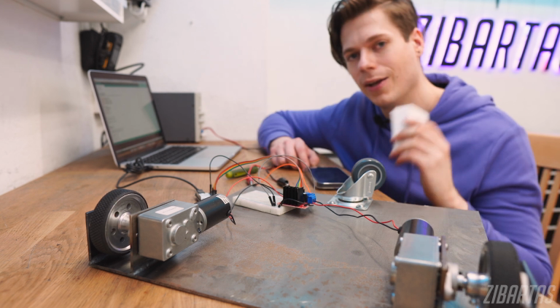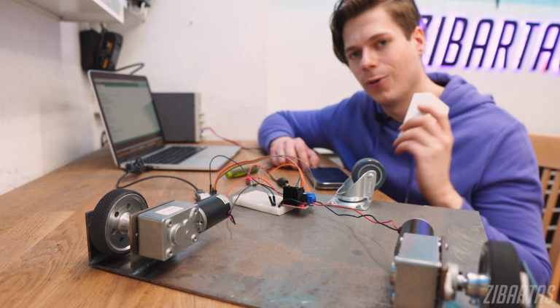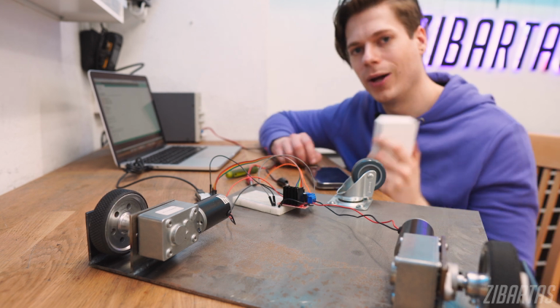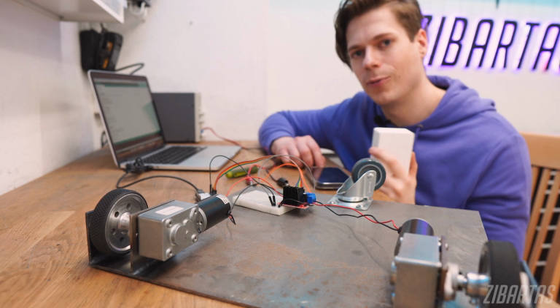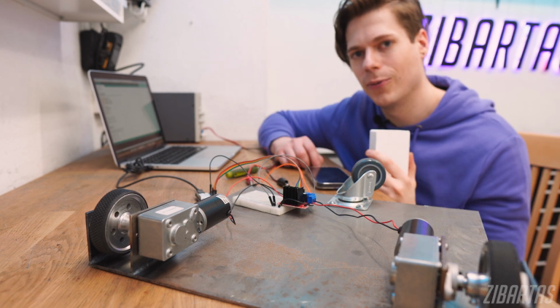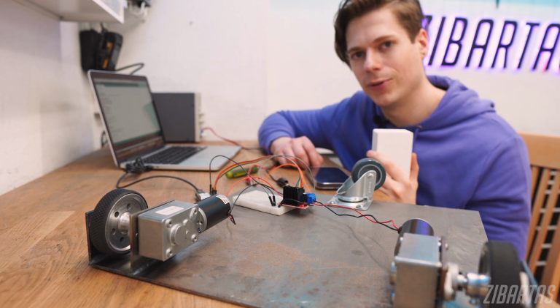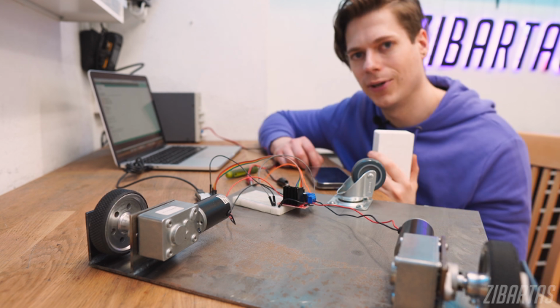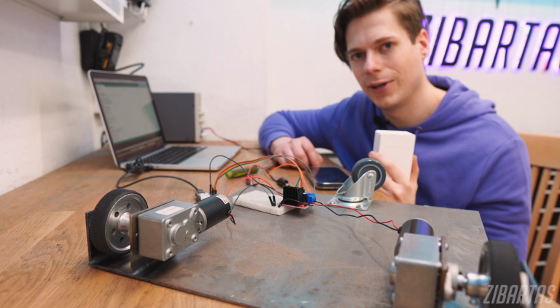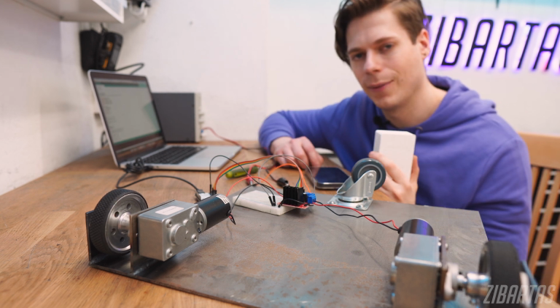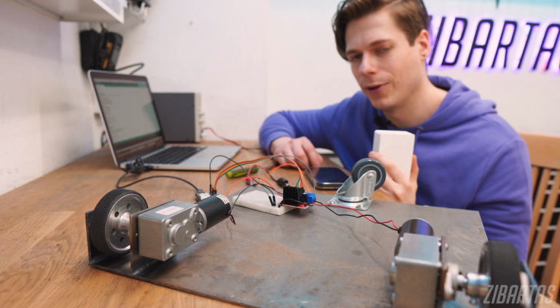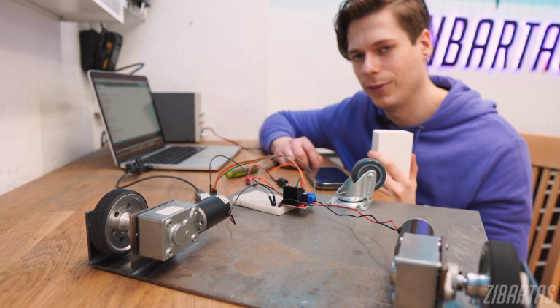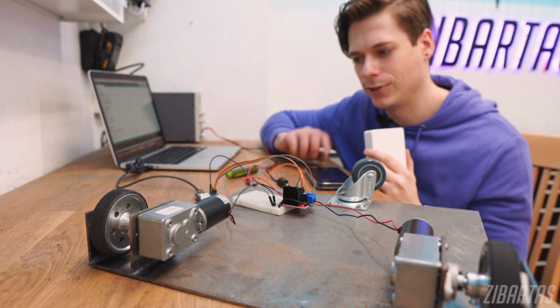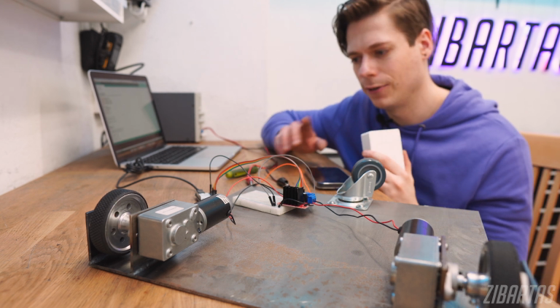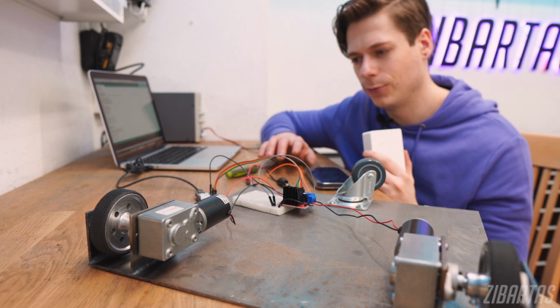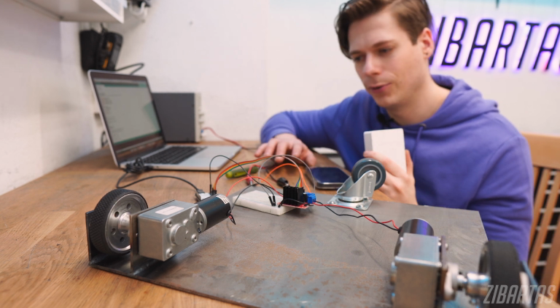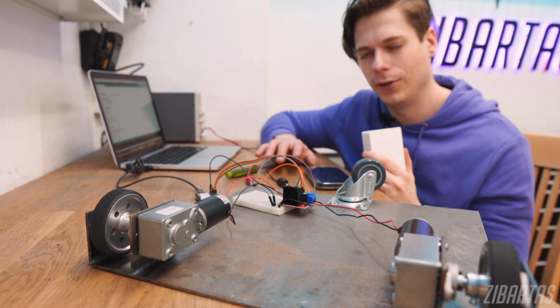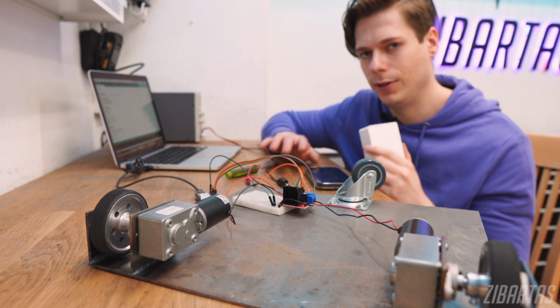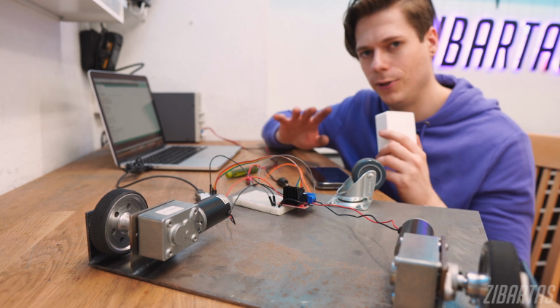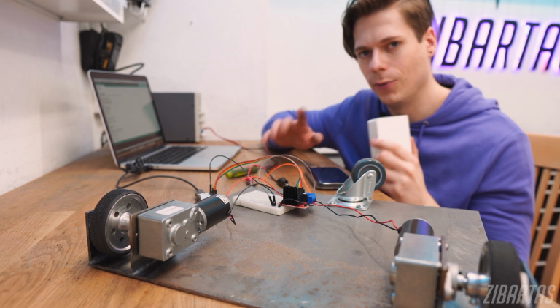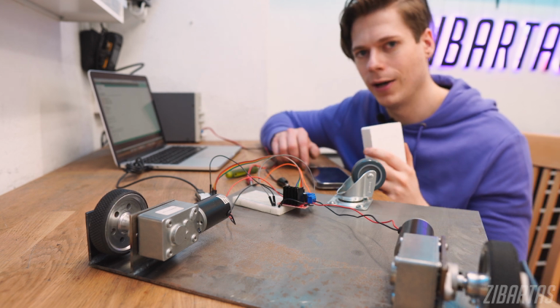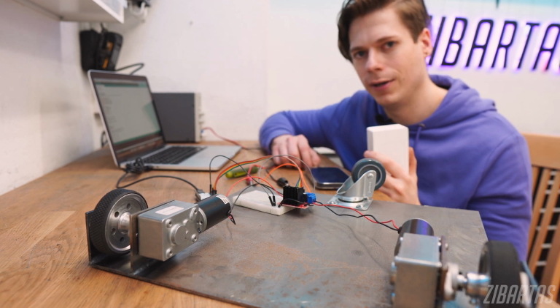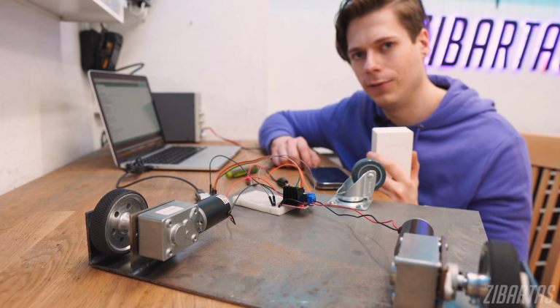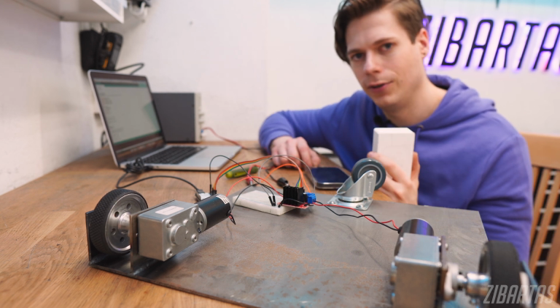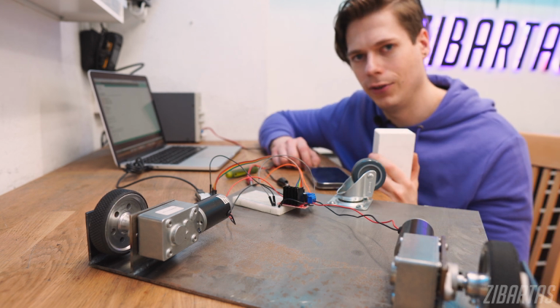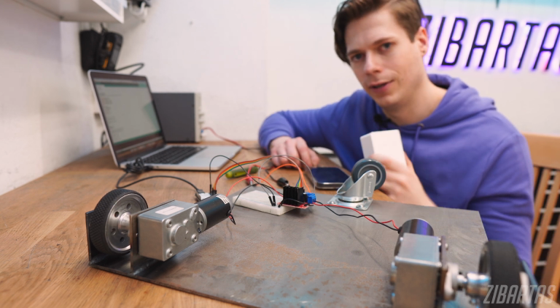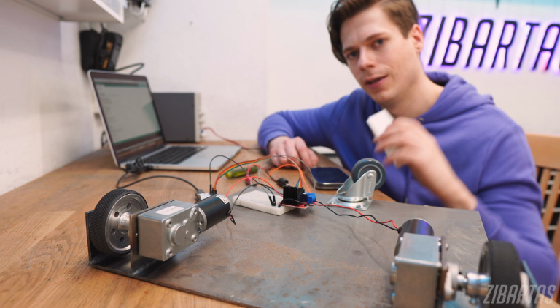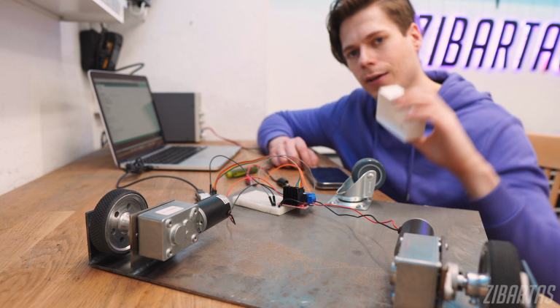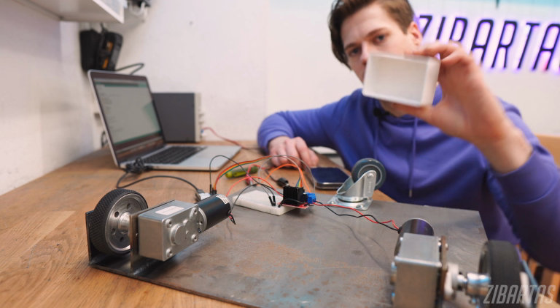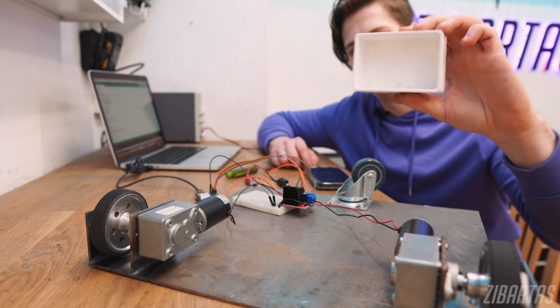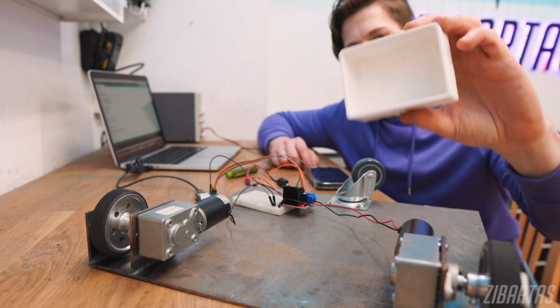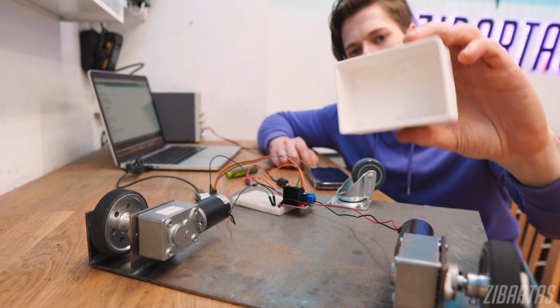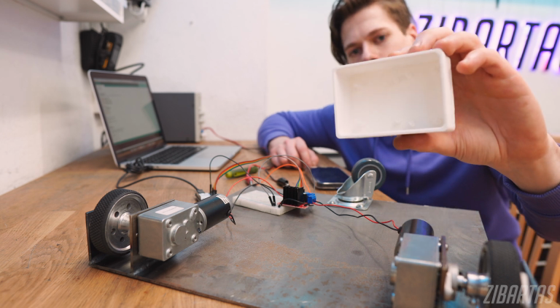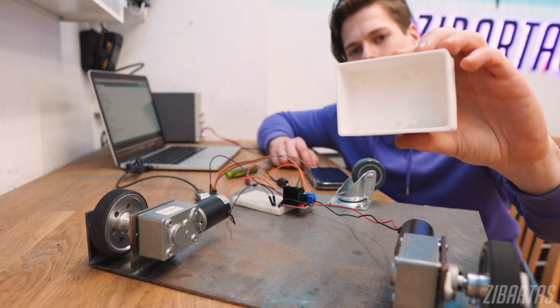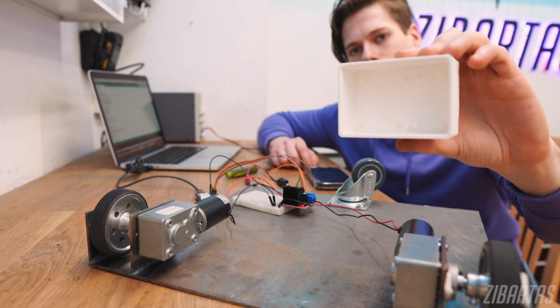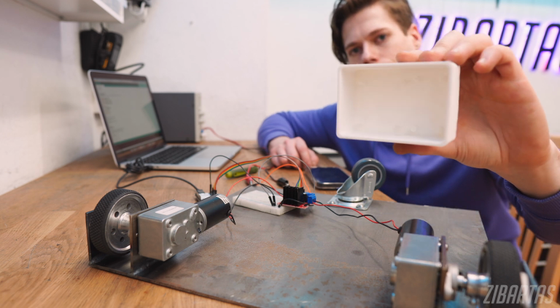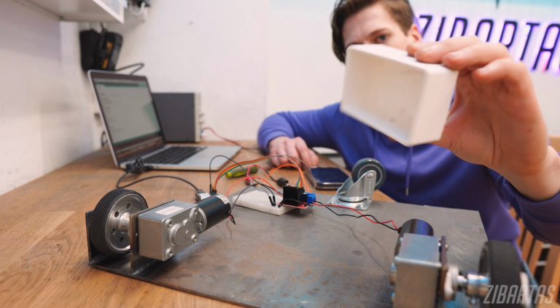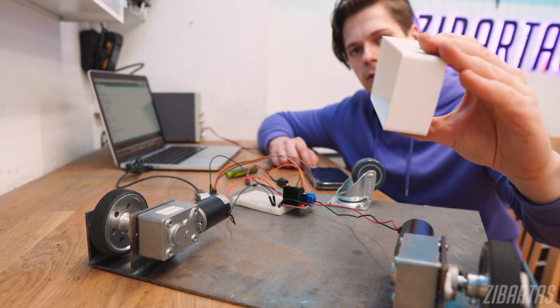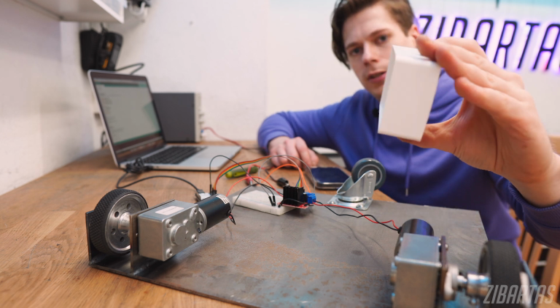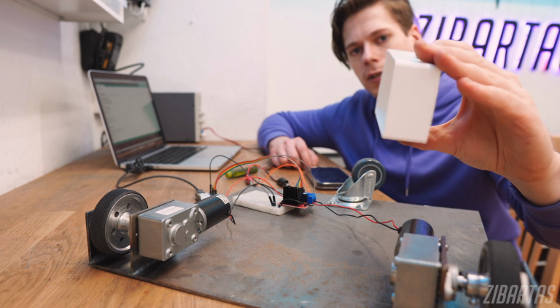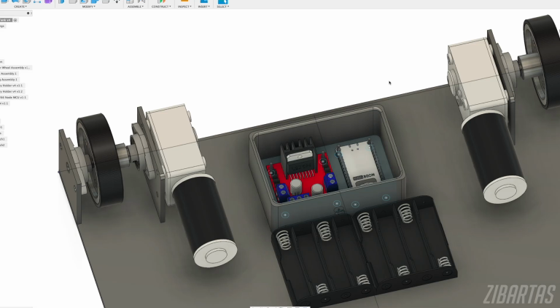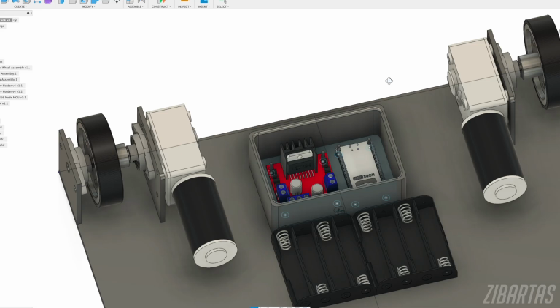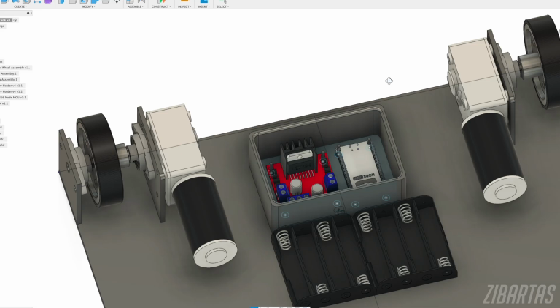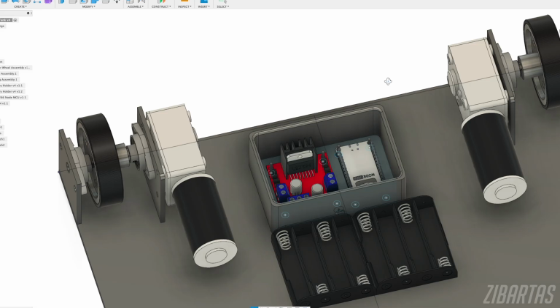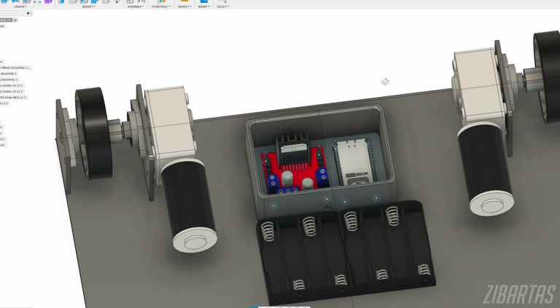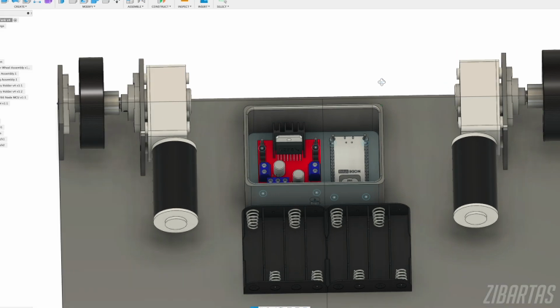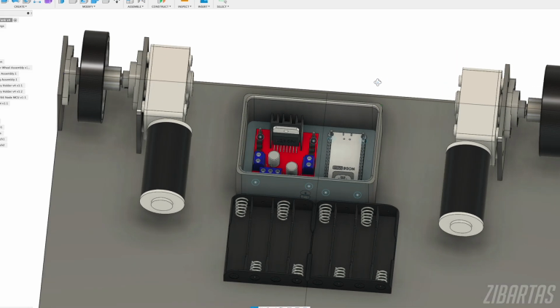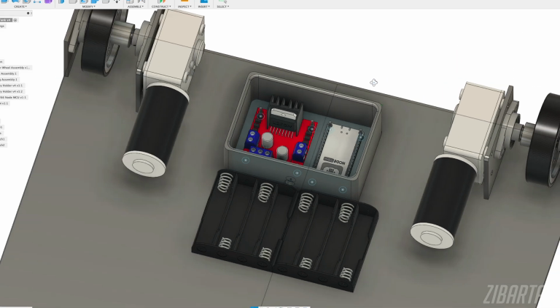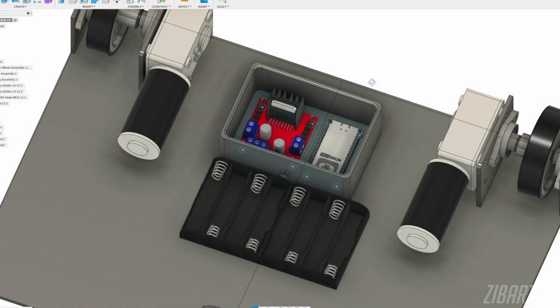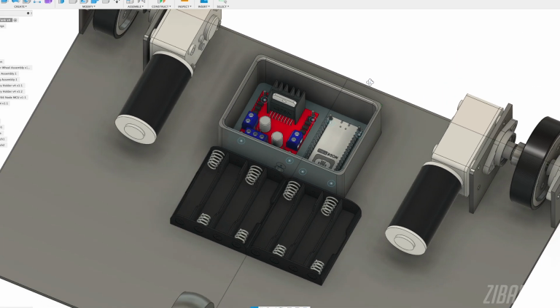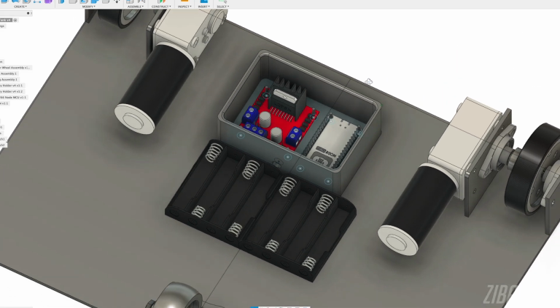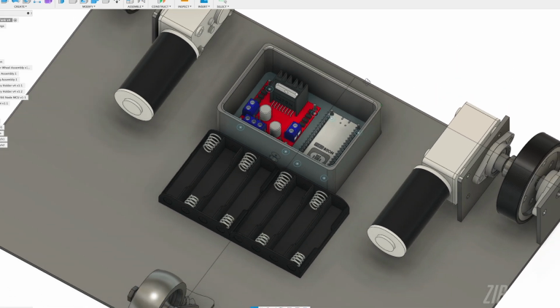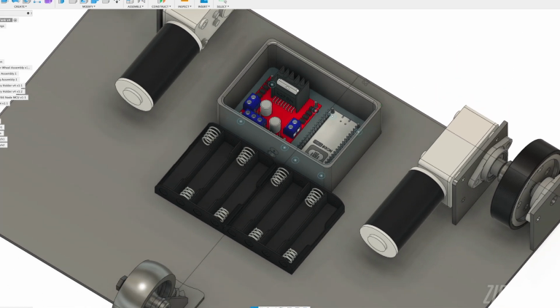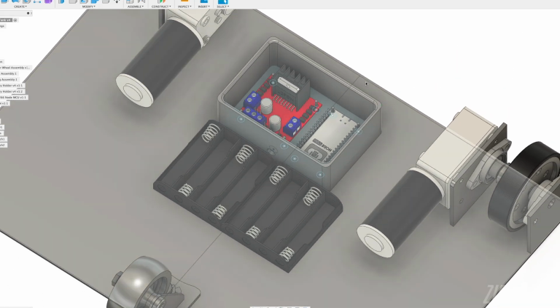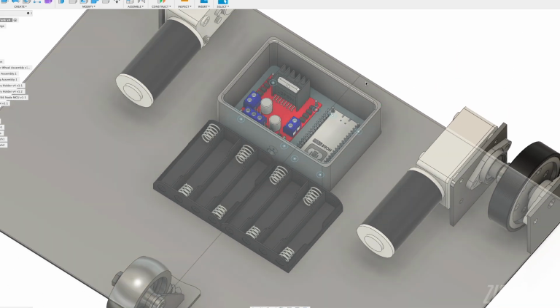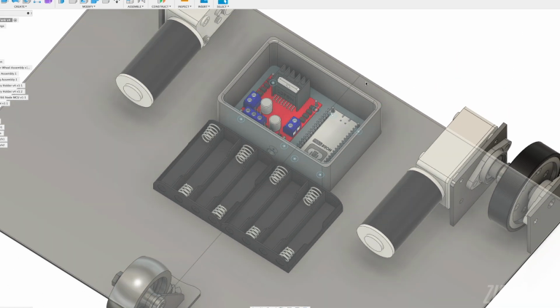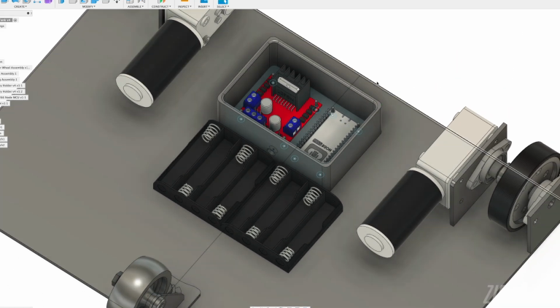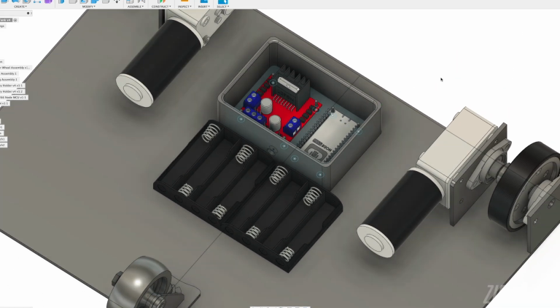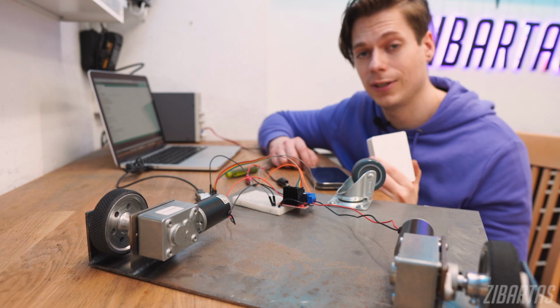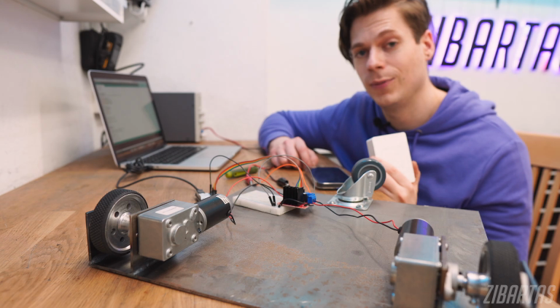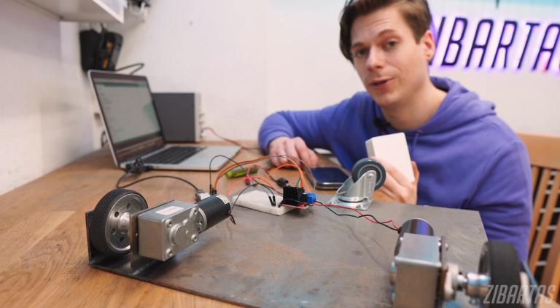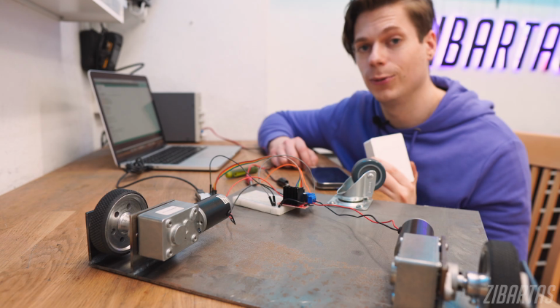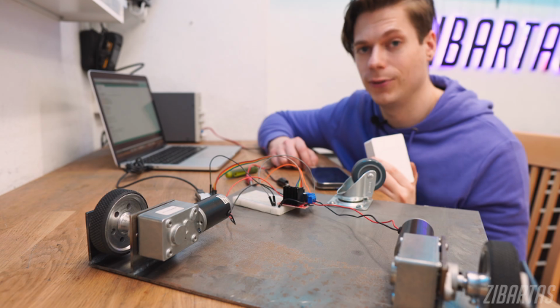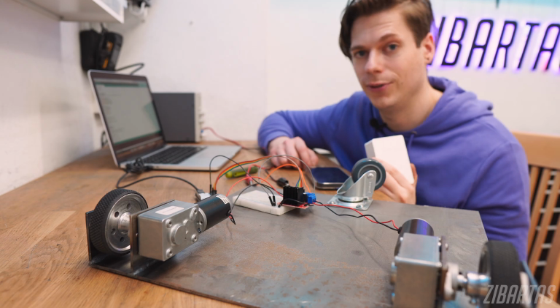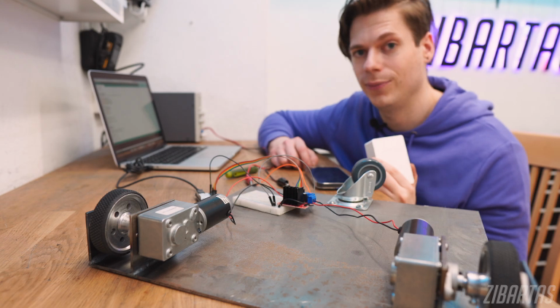While we were talking about the software, the UI, and everything, the 3D printer finished a nice little case for the electronics. So let's make use of it.